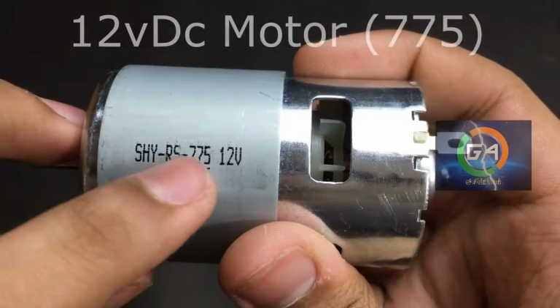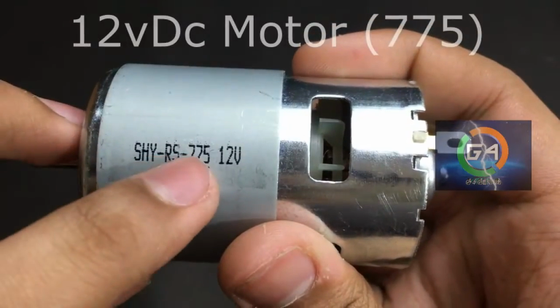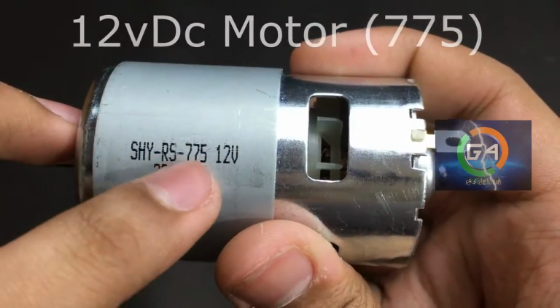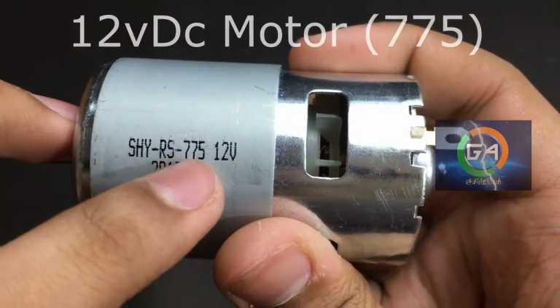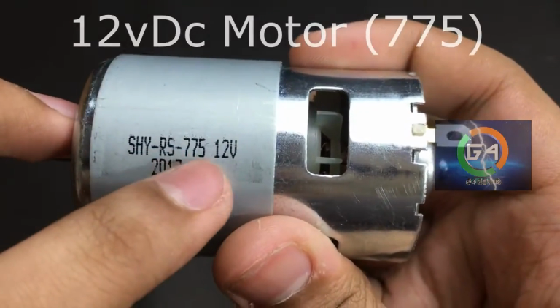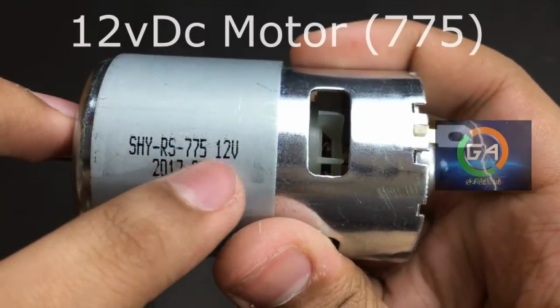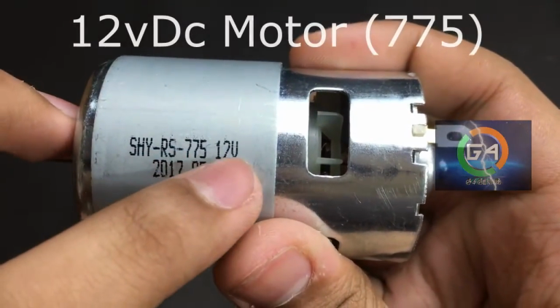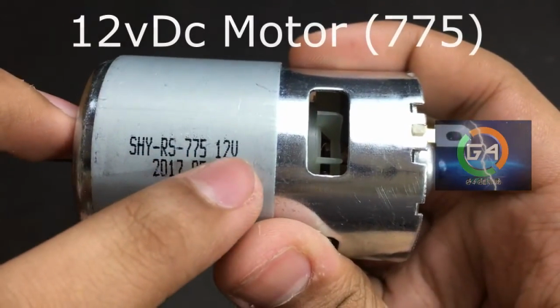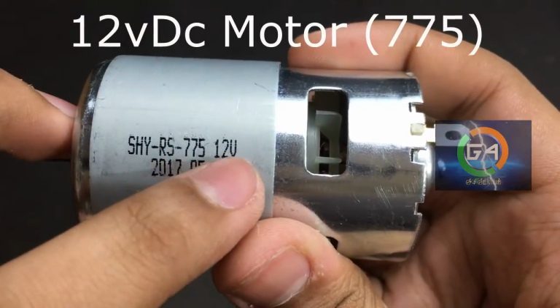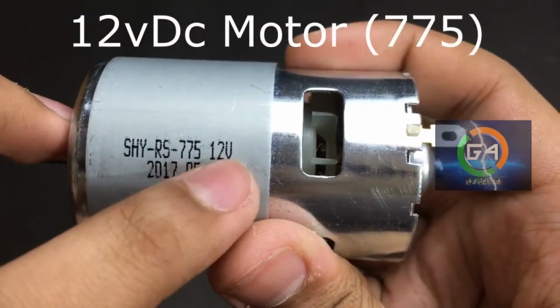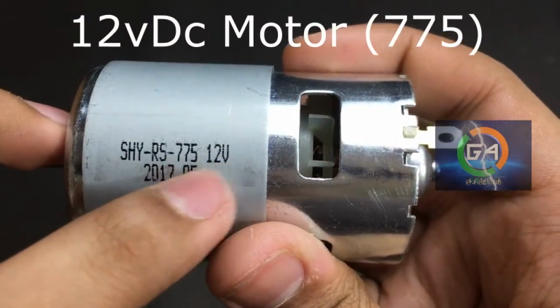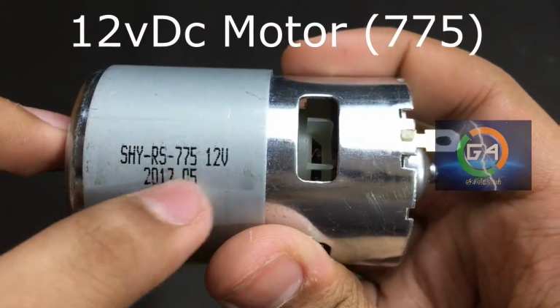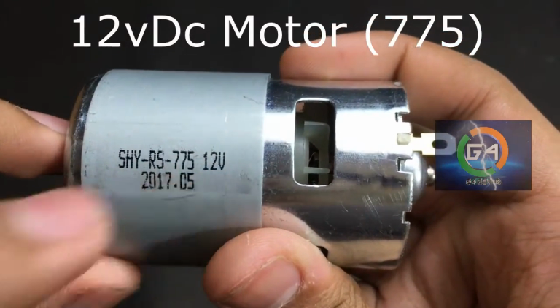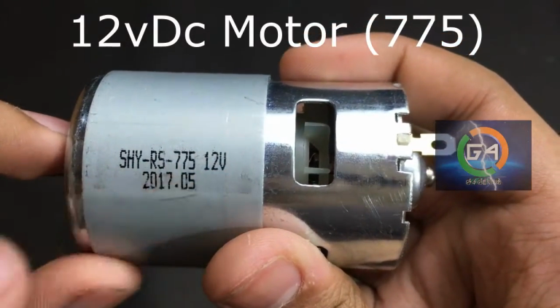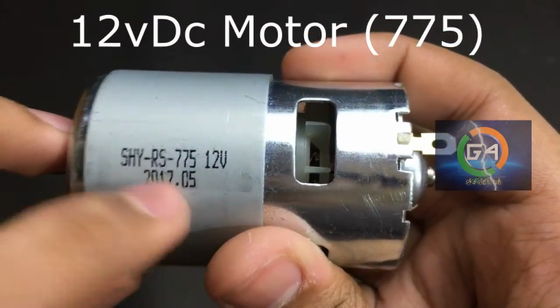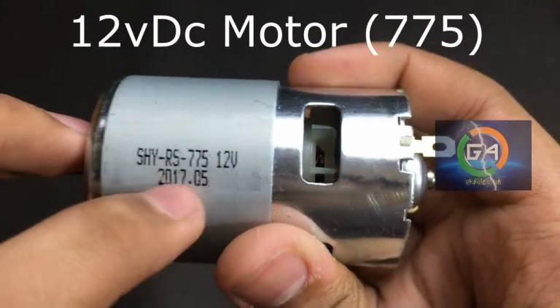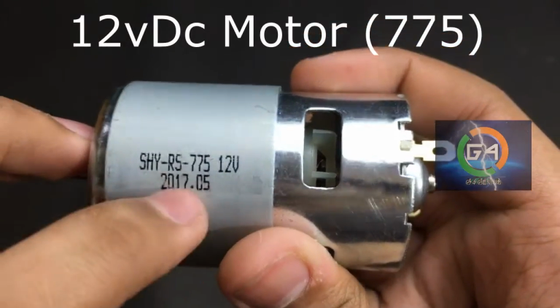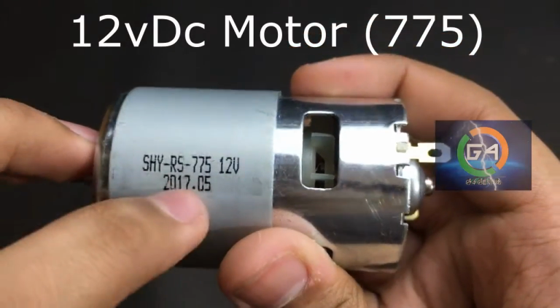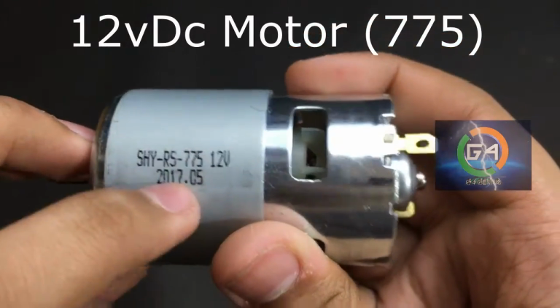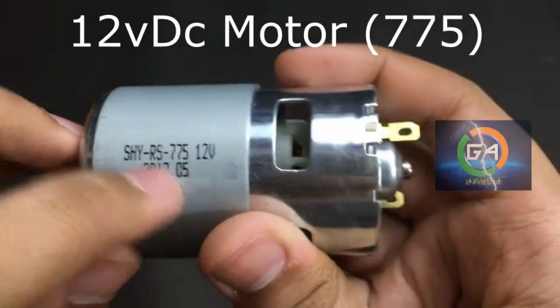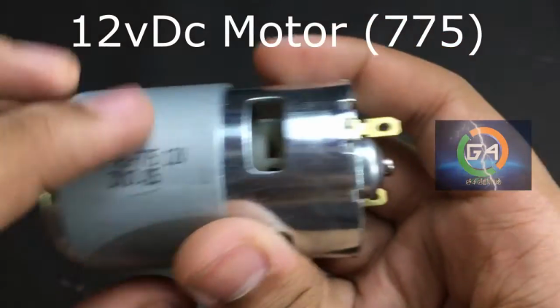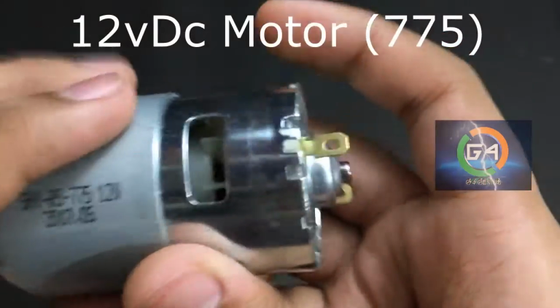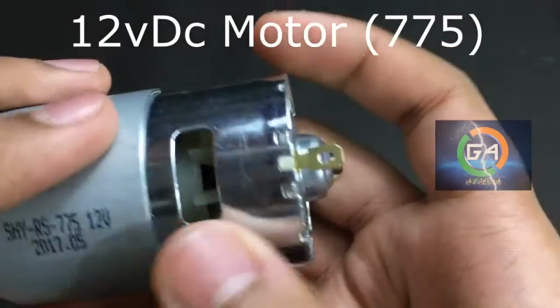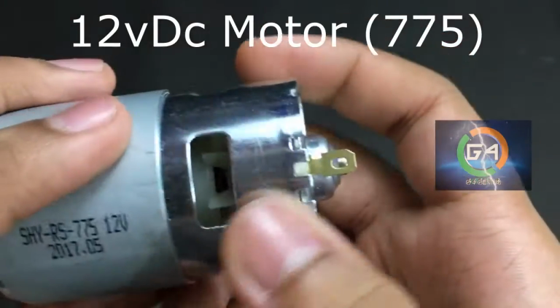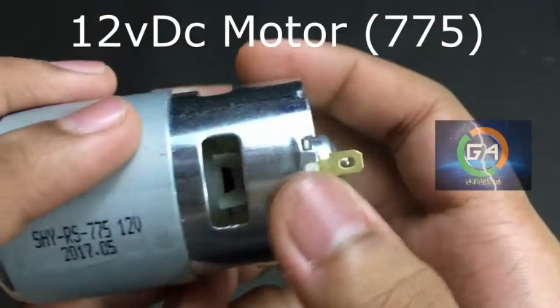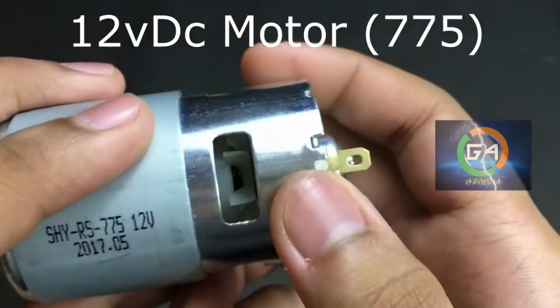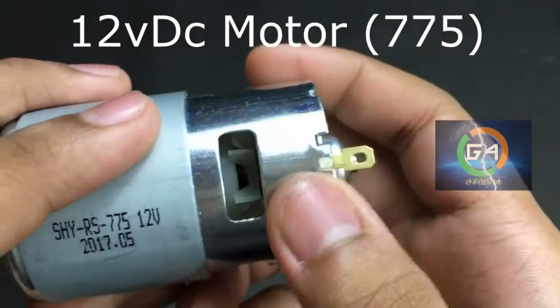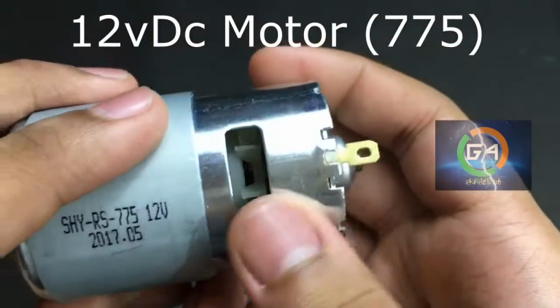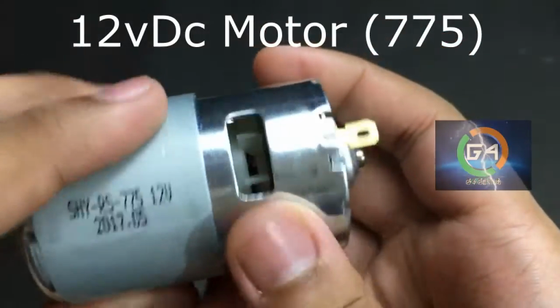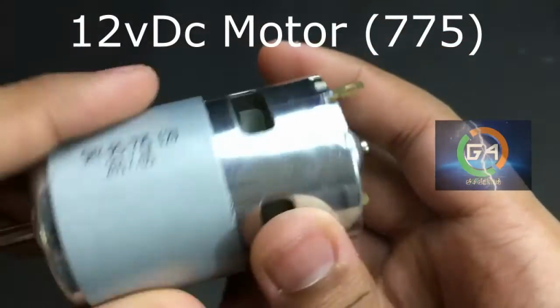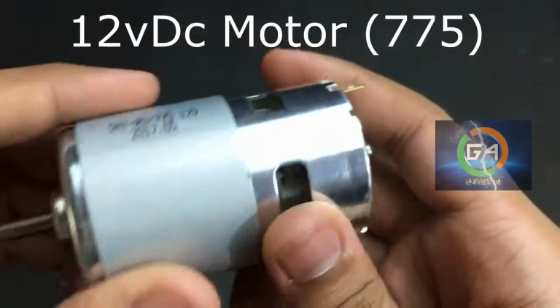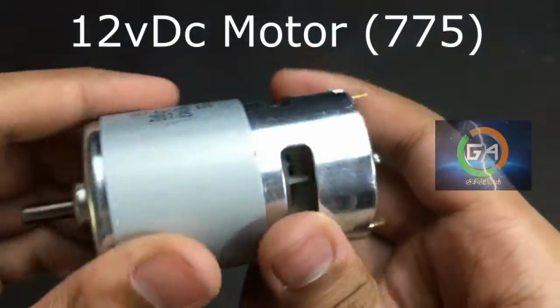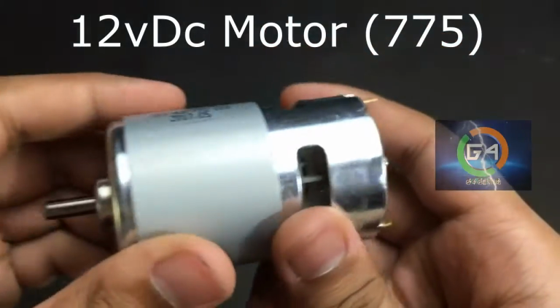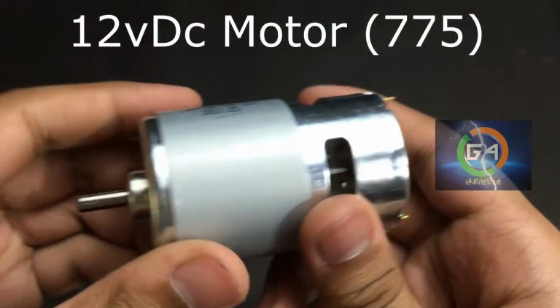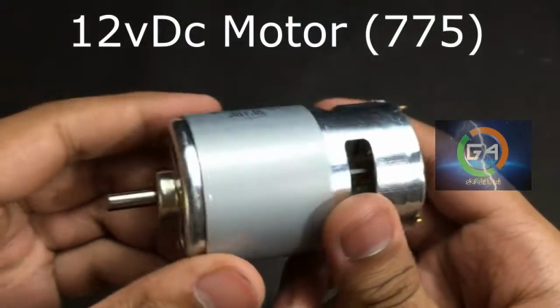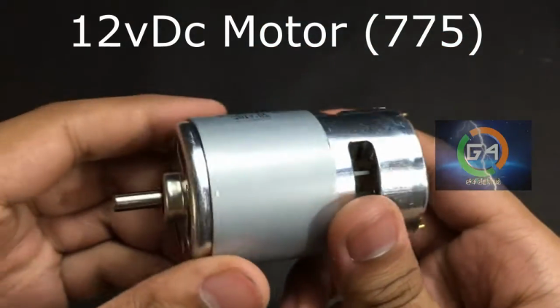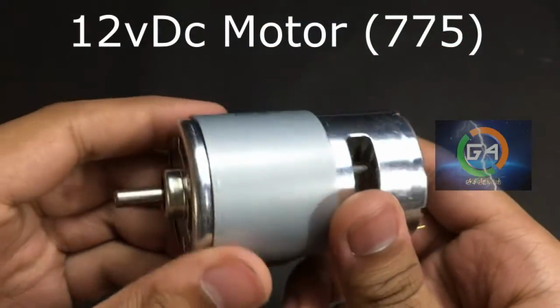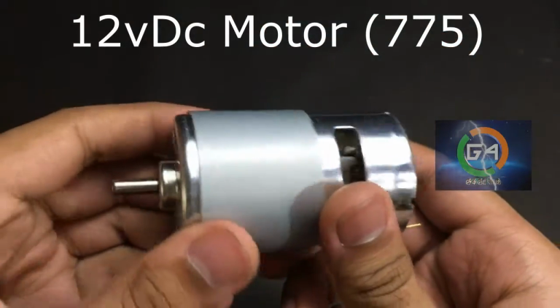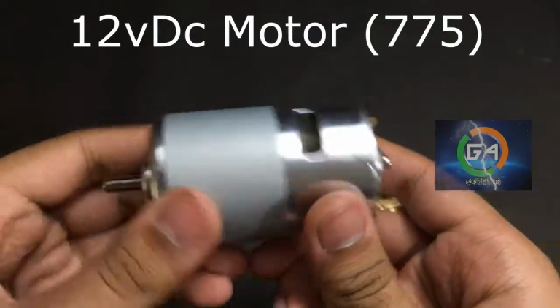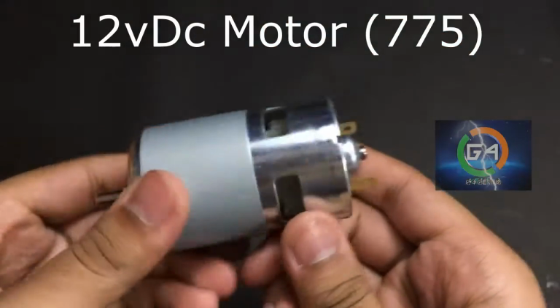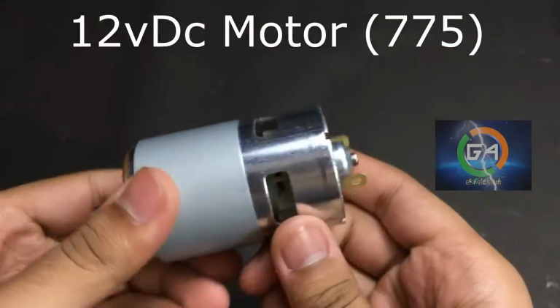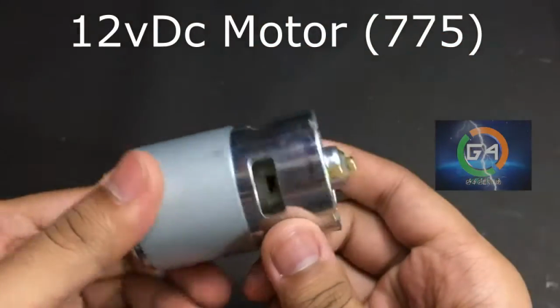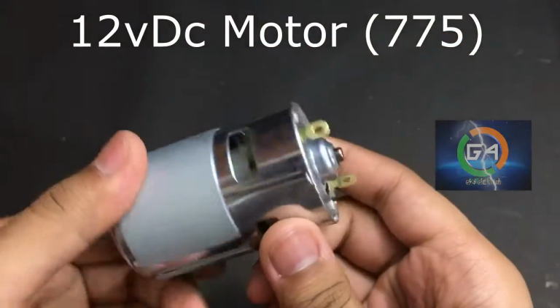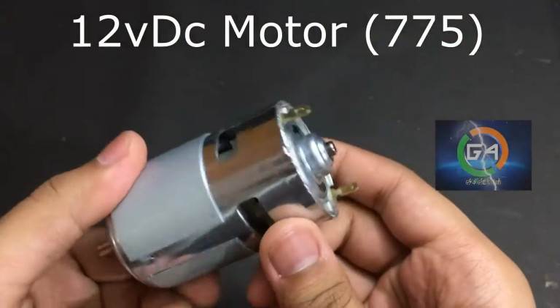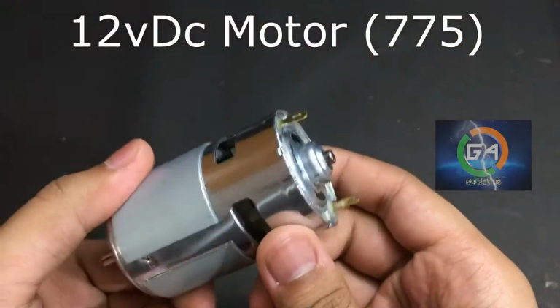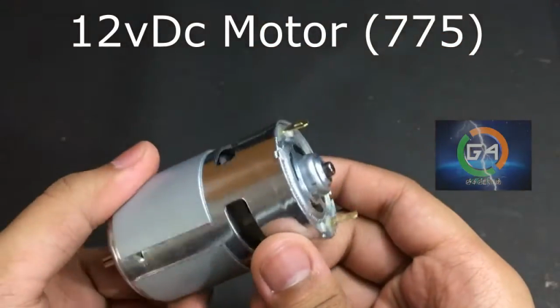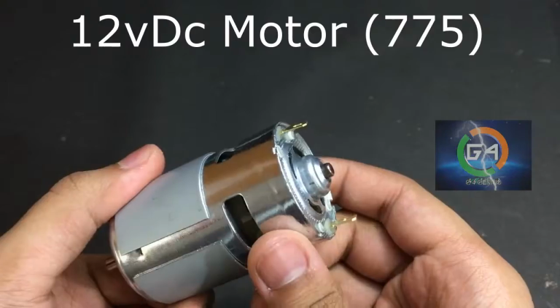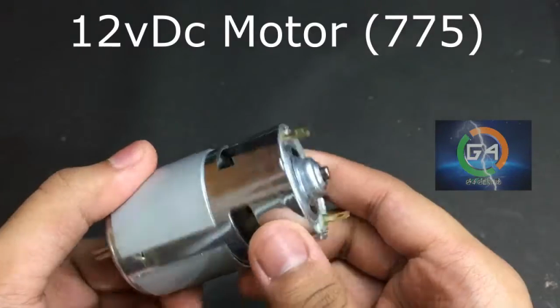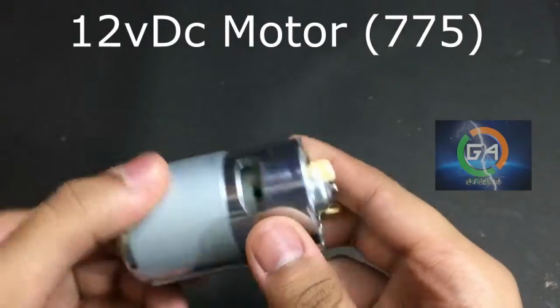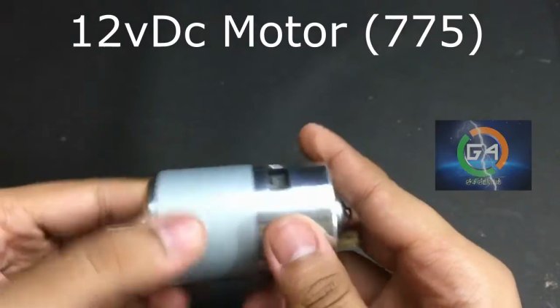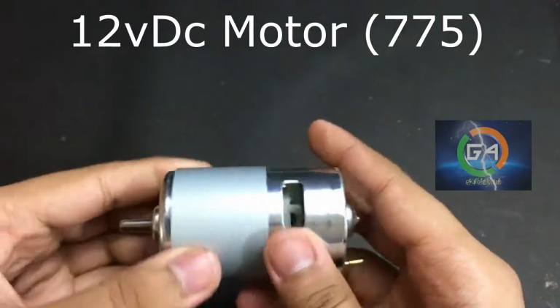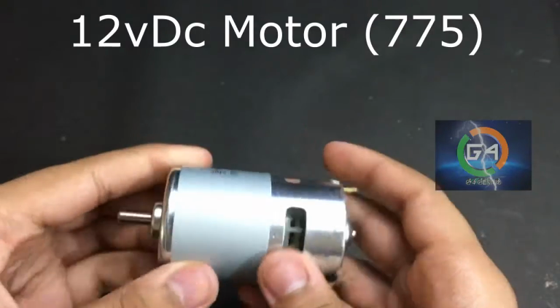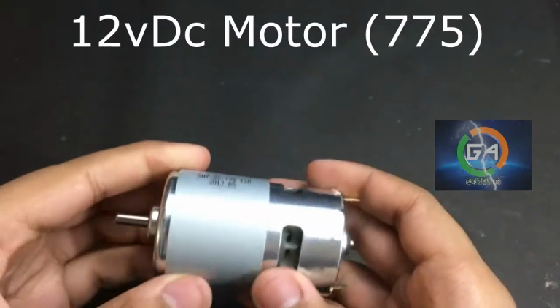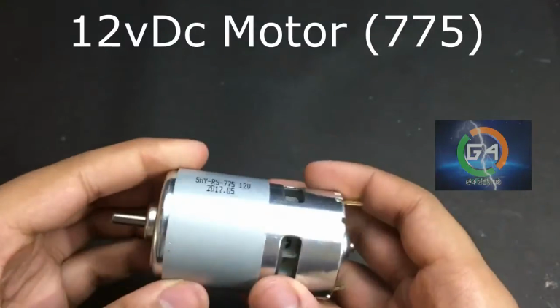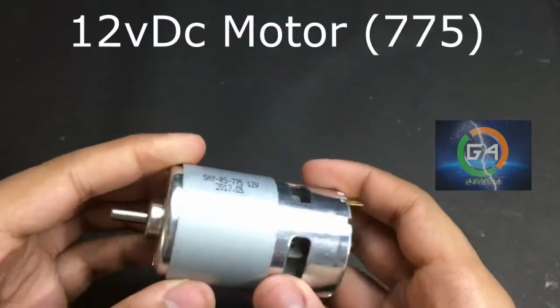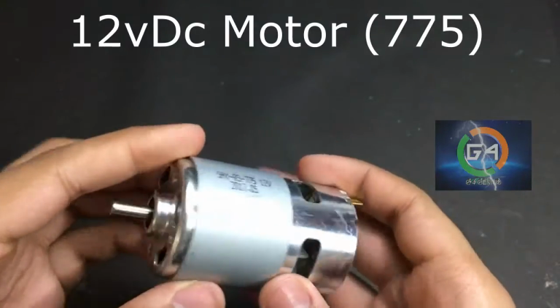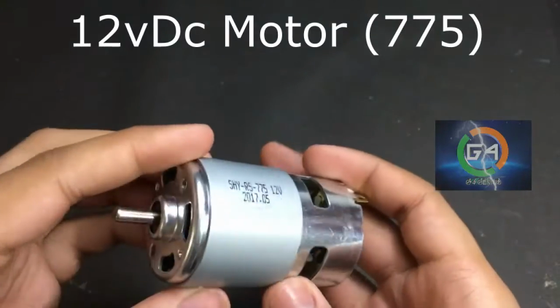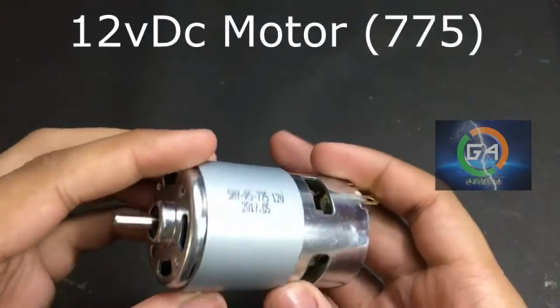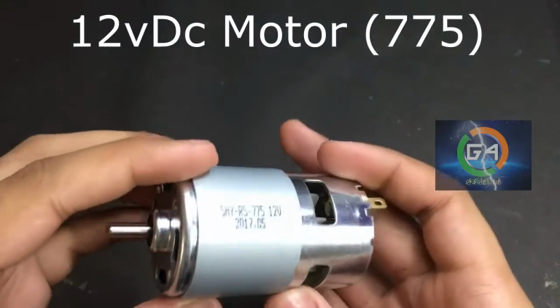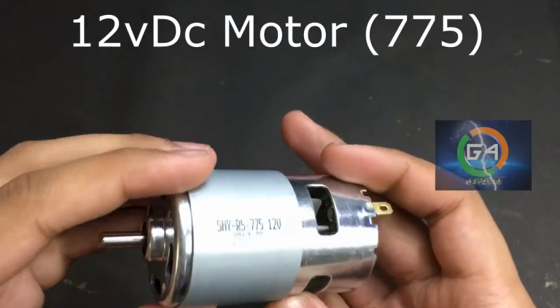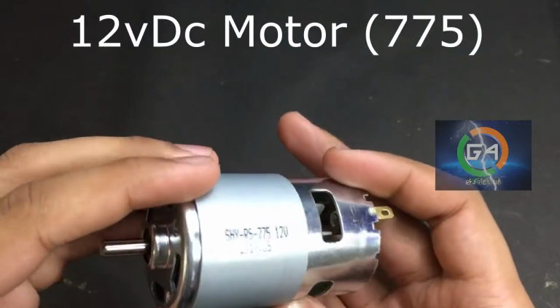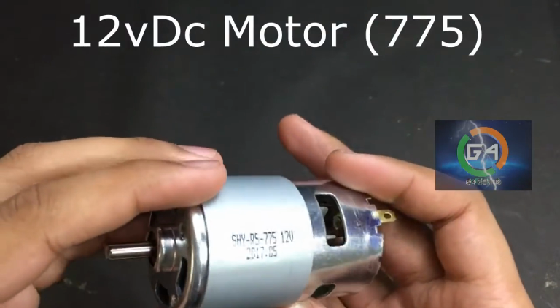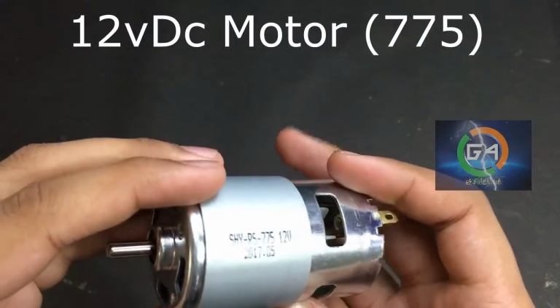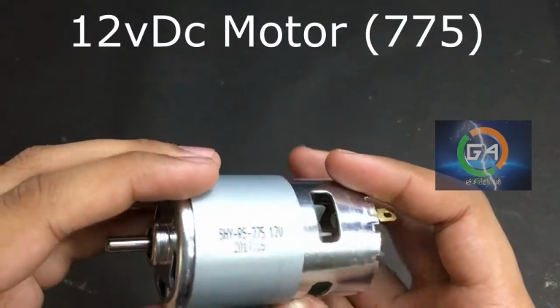This is a 12V DC motor. It's a 7500 DC motor.